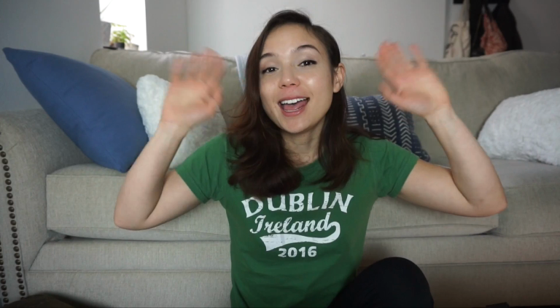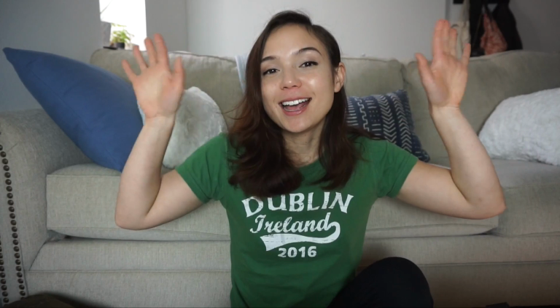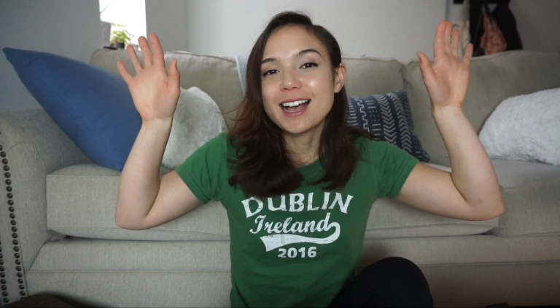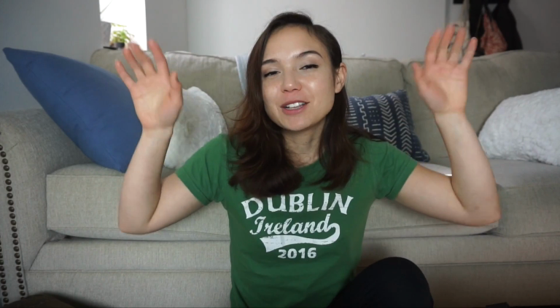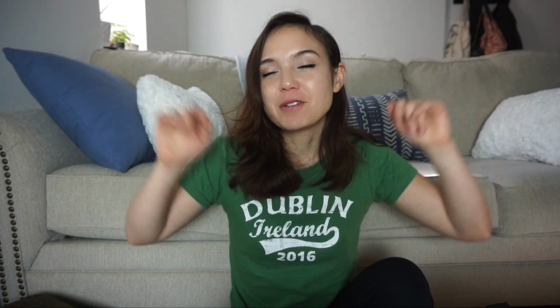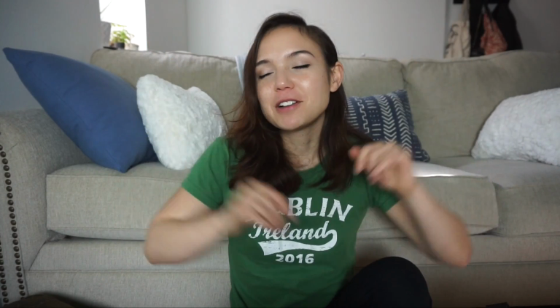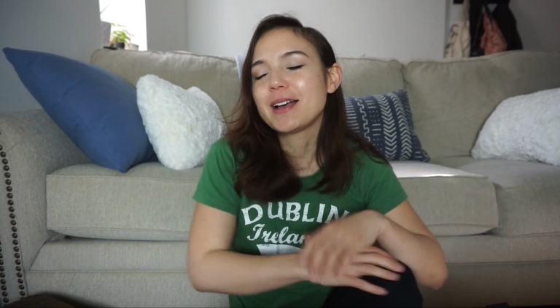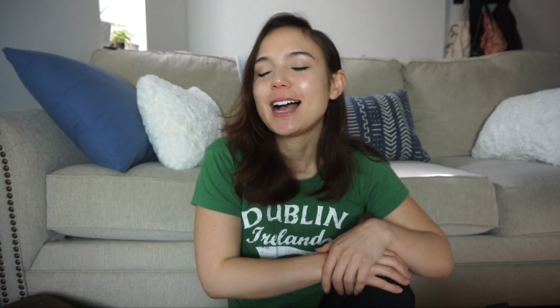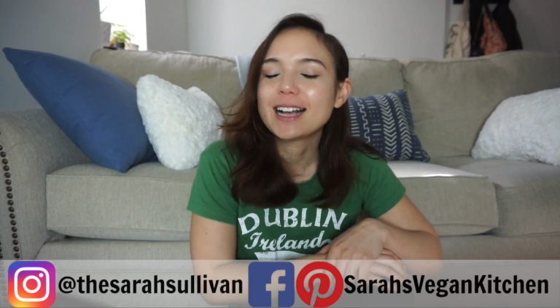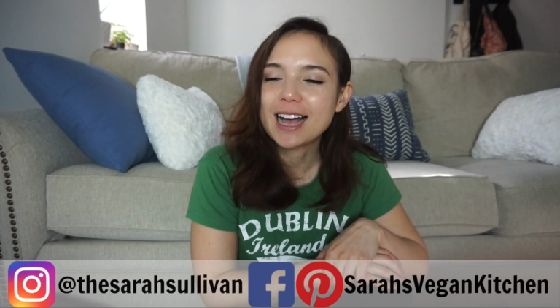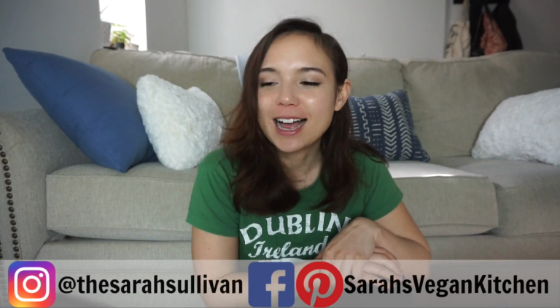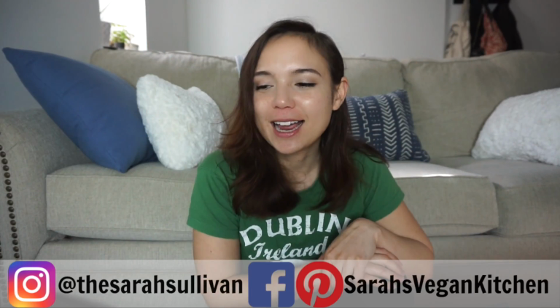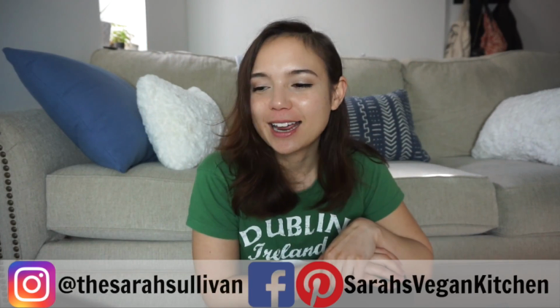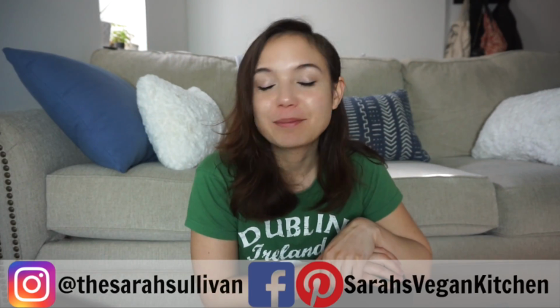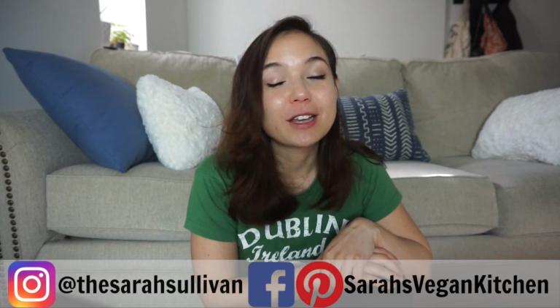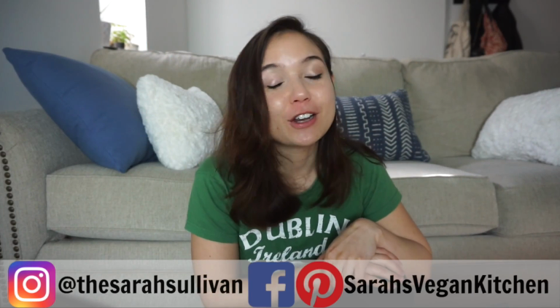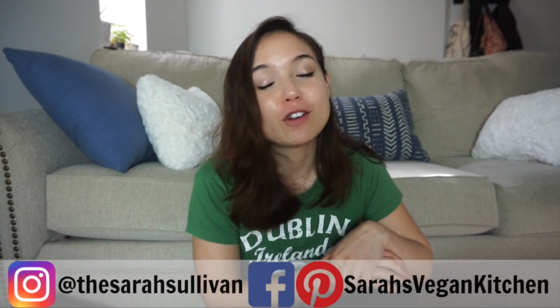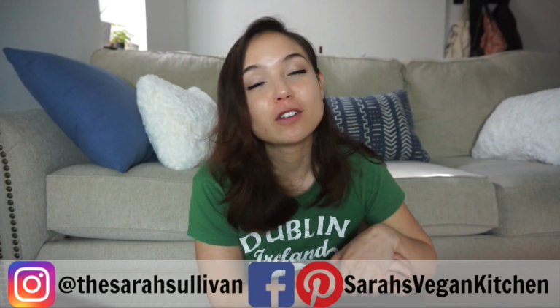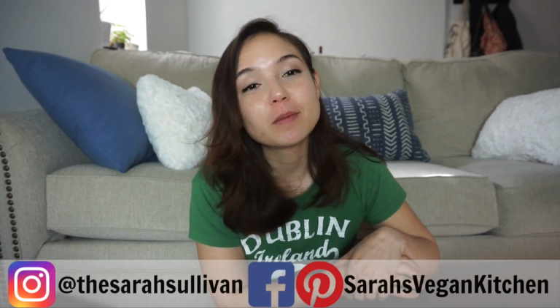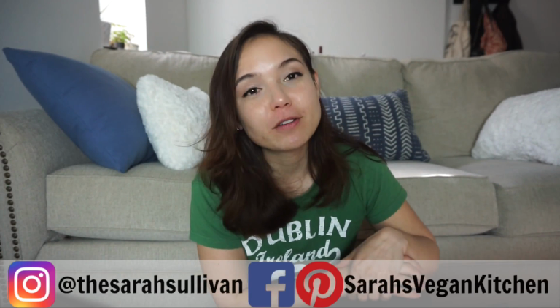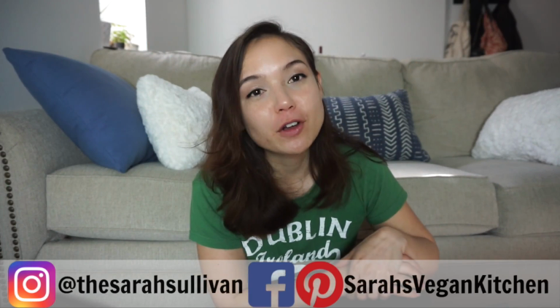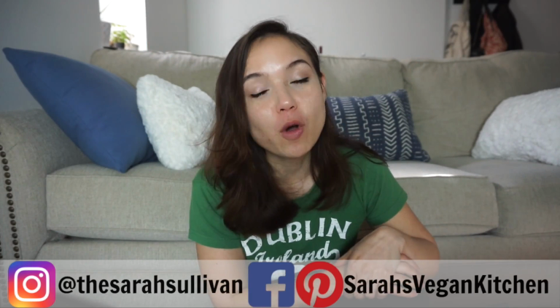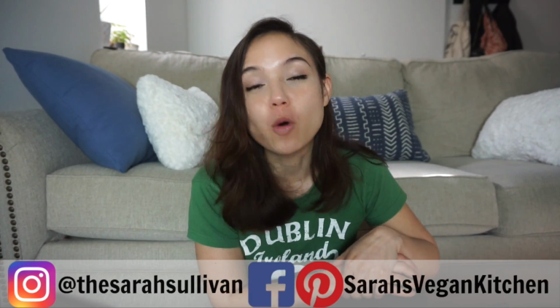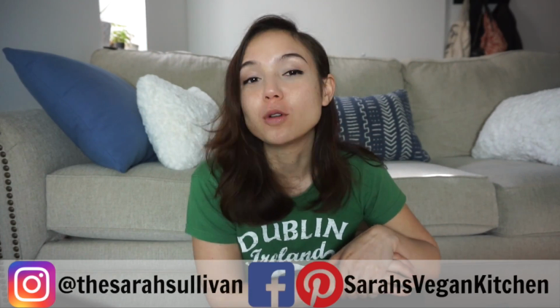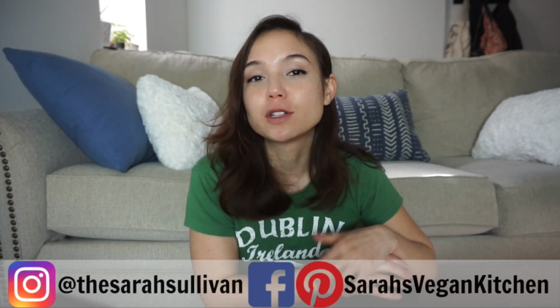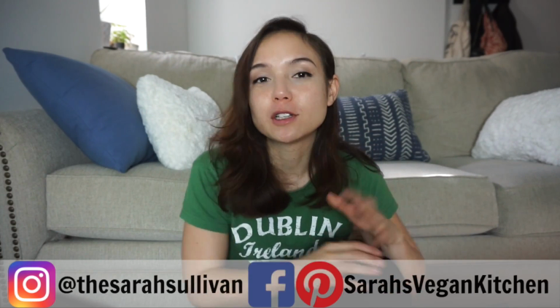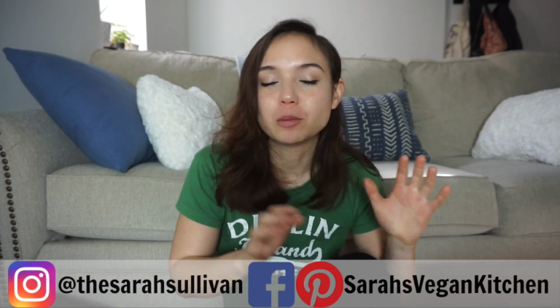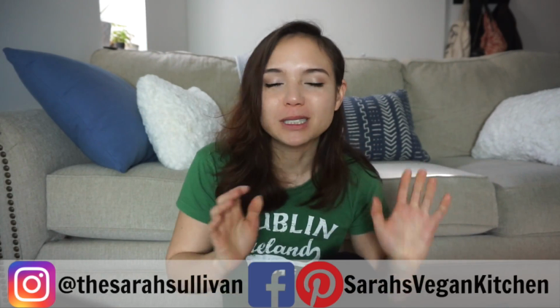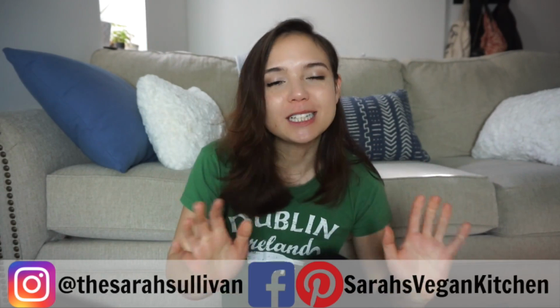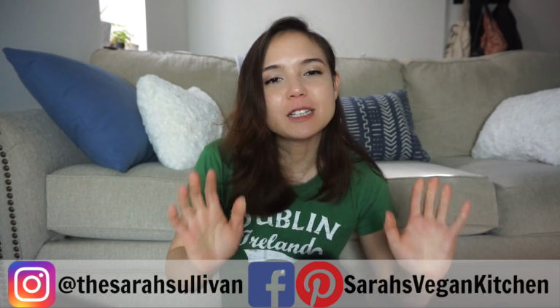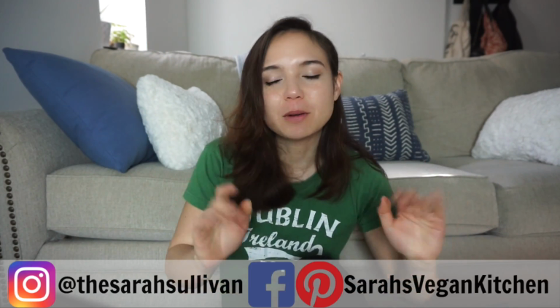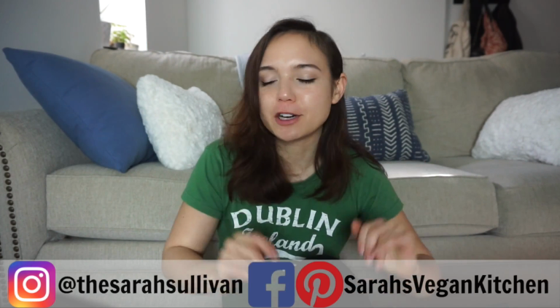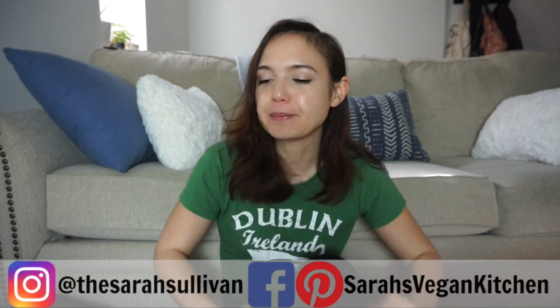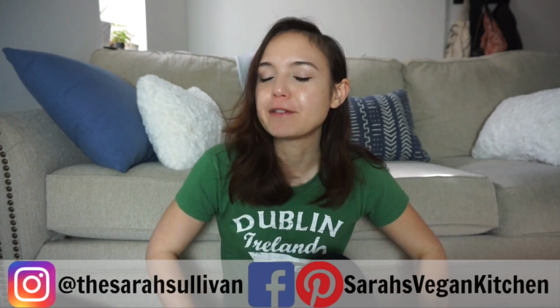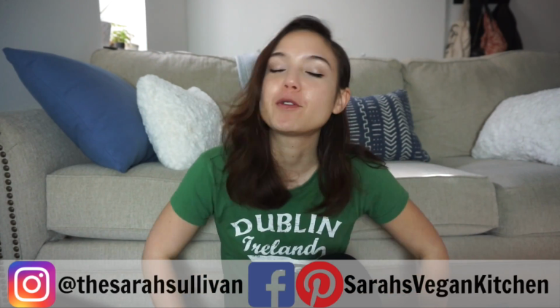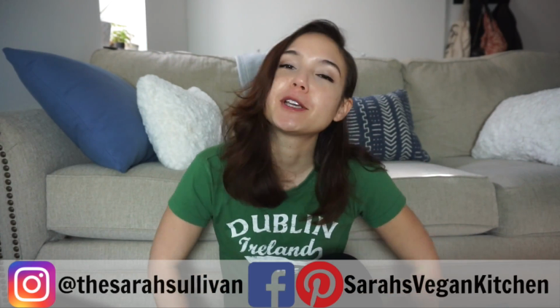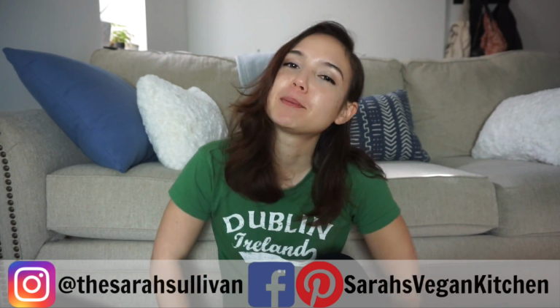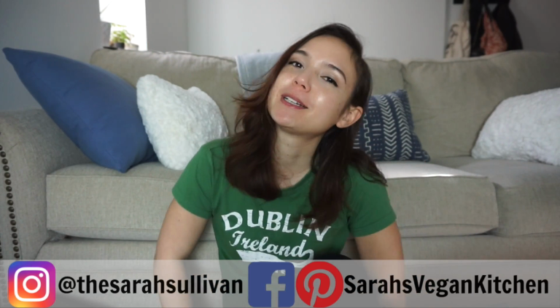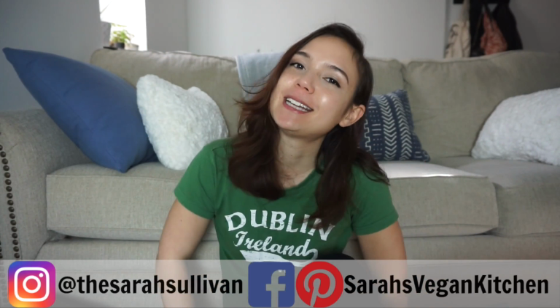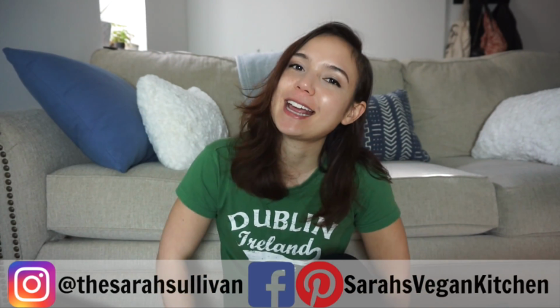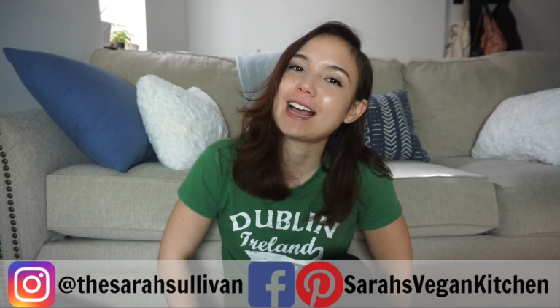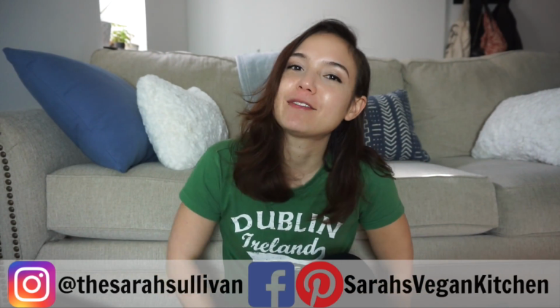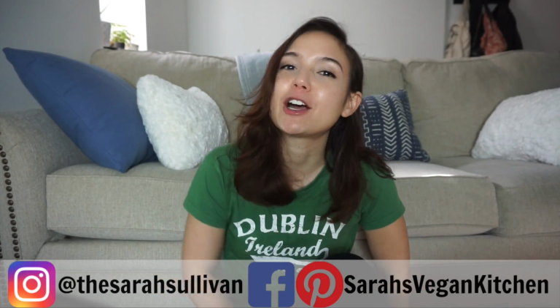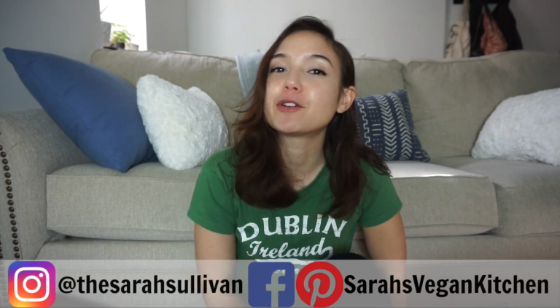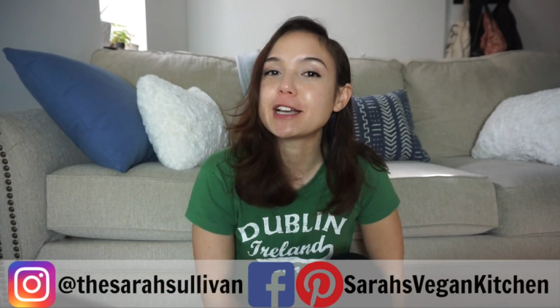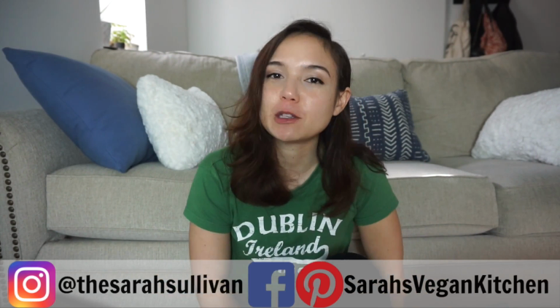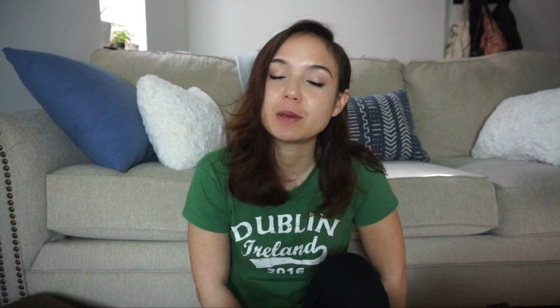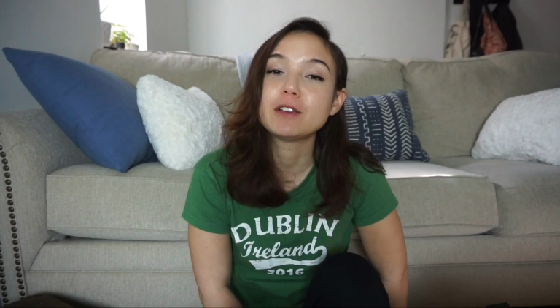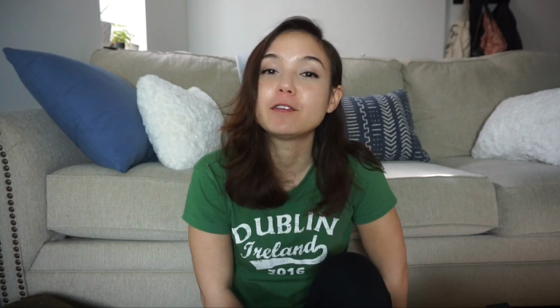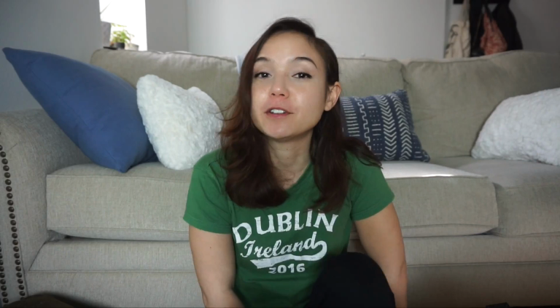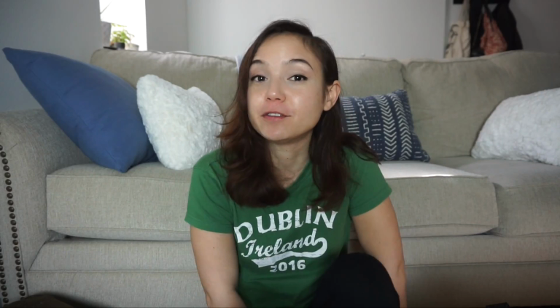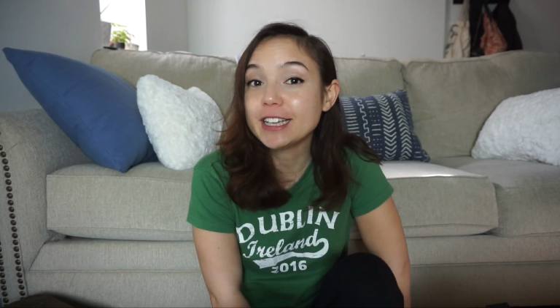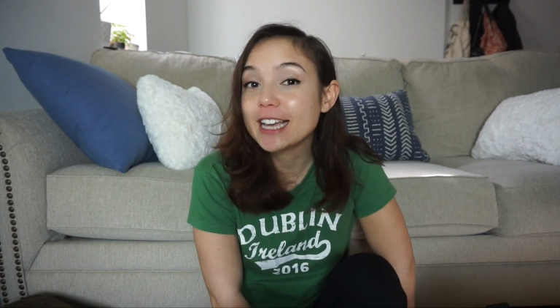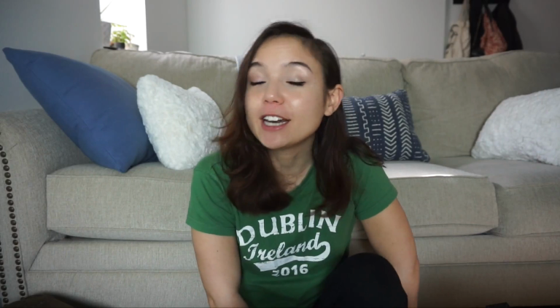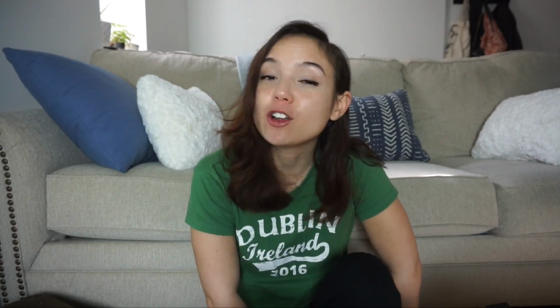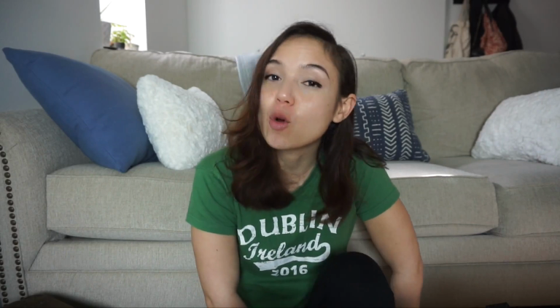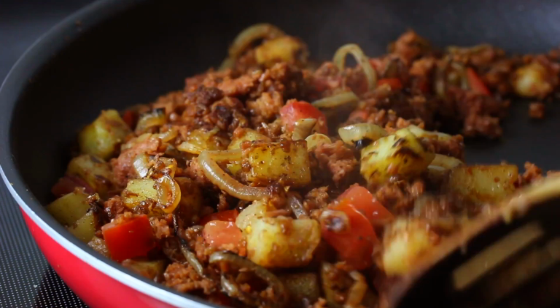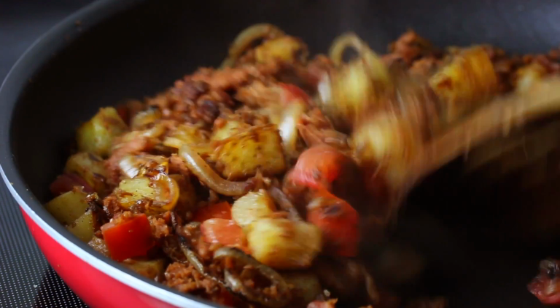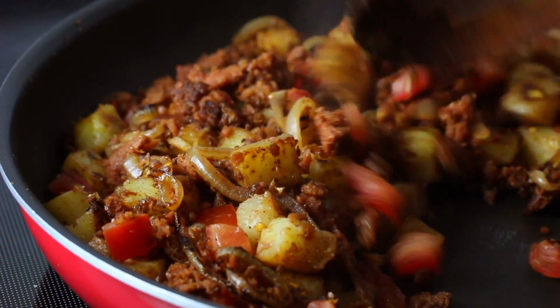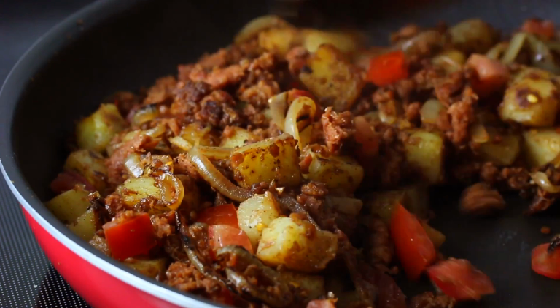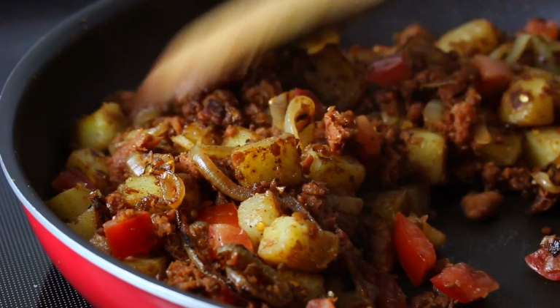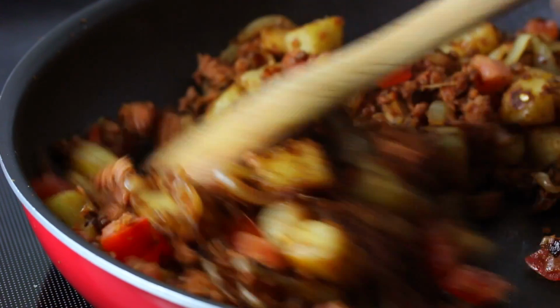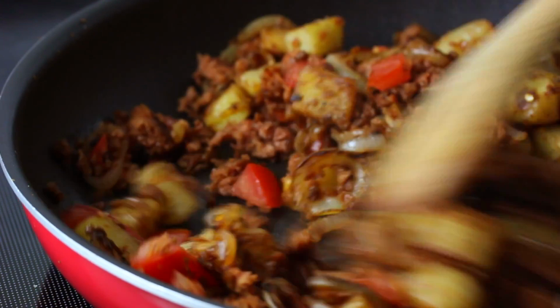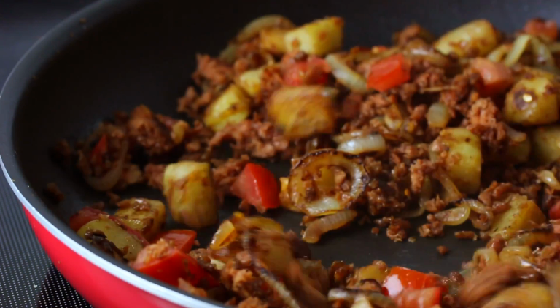Hey guys, welcome back. I am getting over a bit of a cold, so please pardon my voice, but today I've got a recipe for vegan corned beef hash.